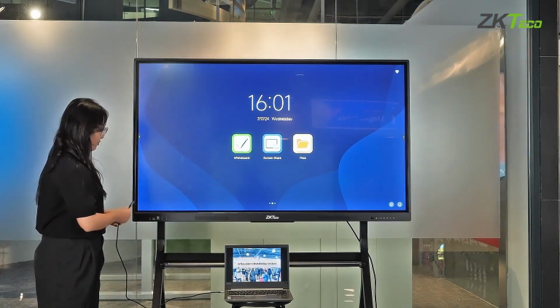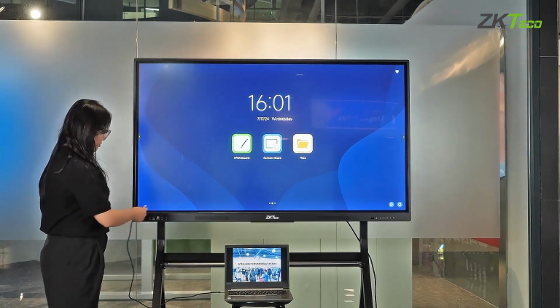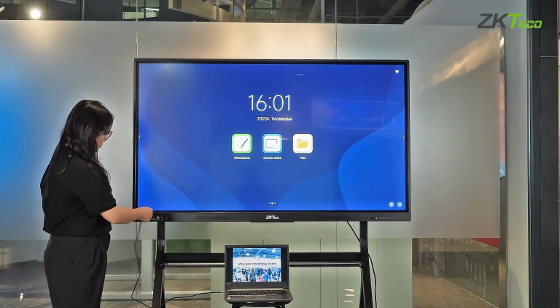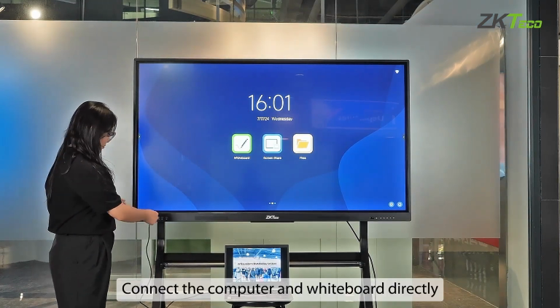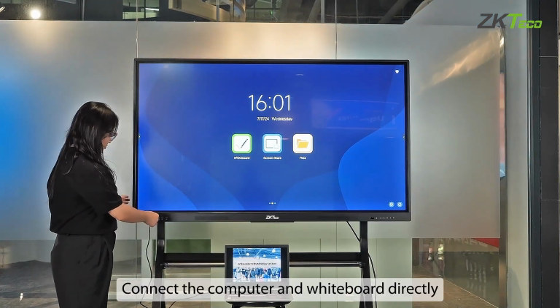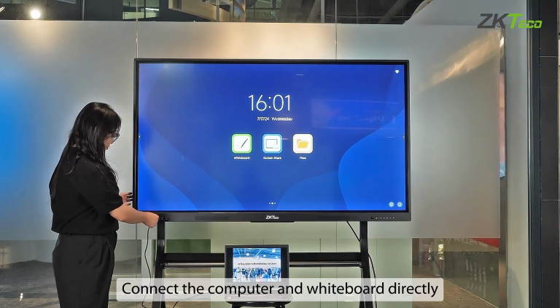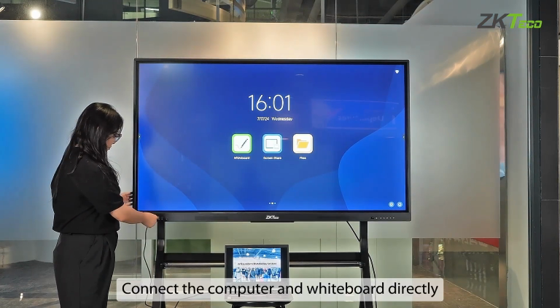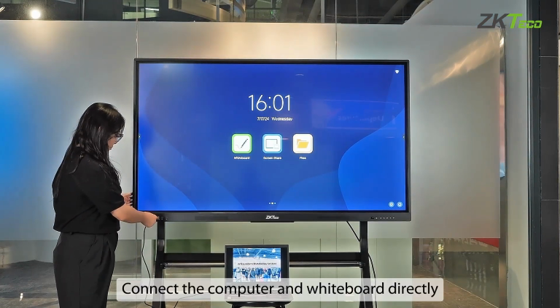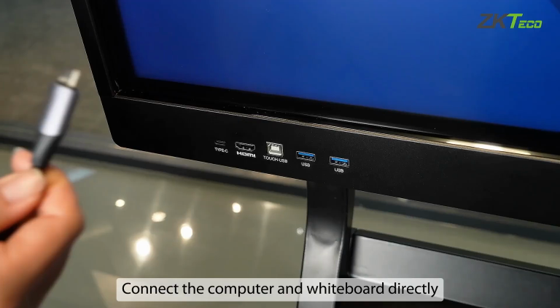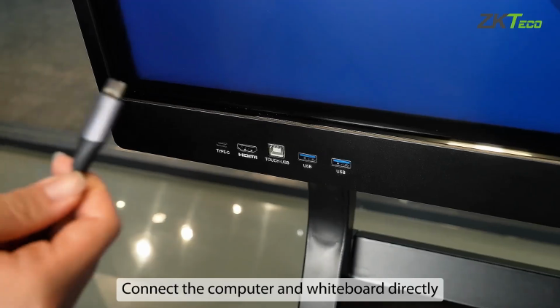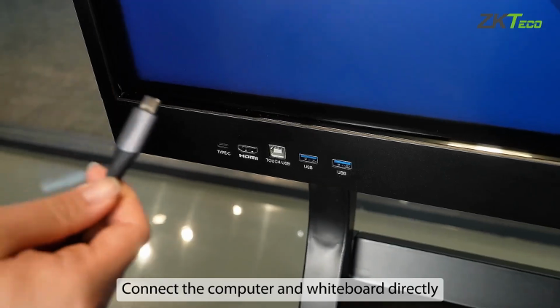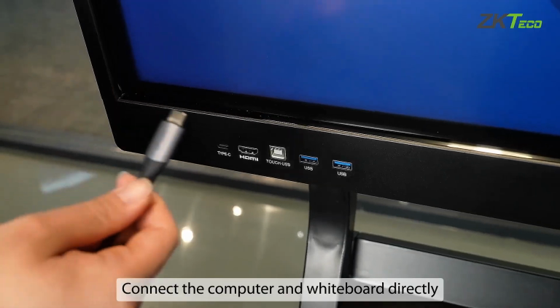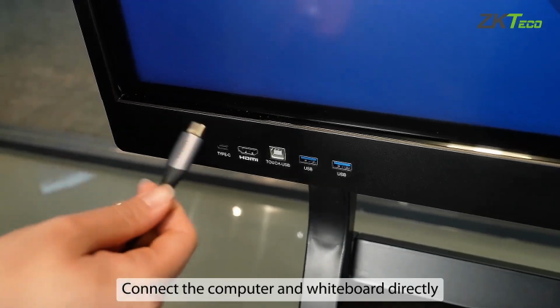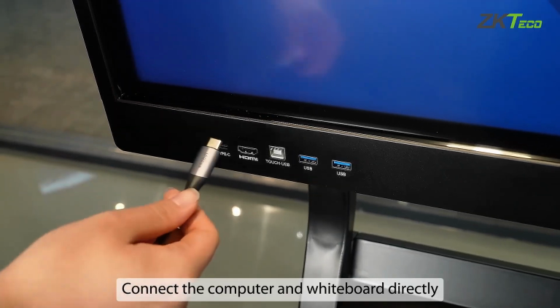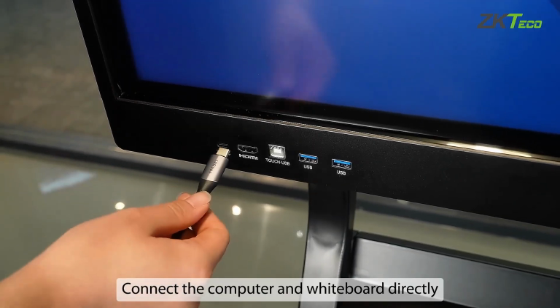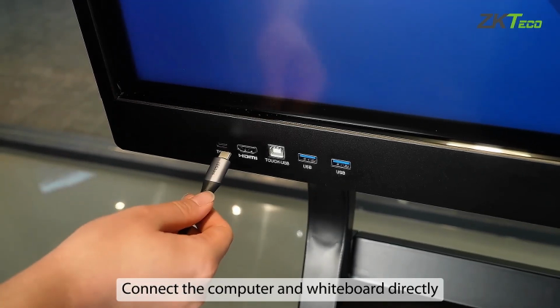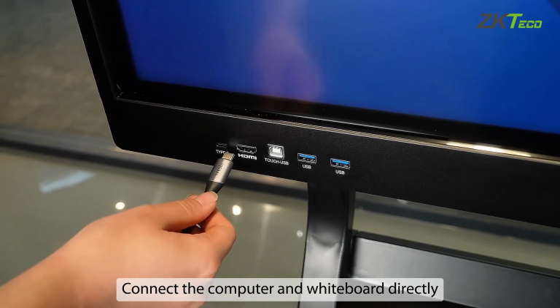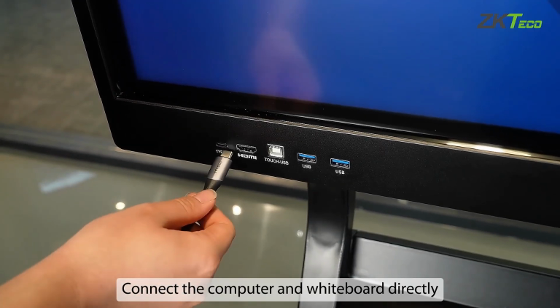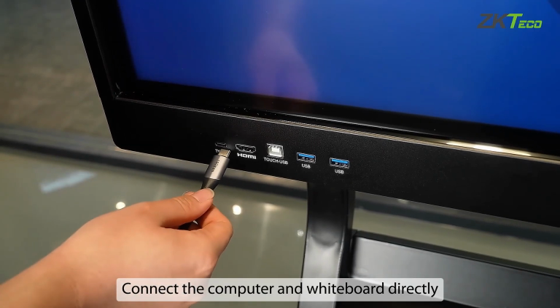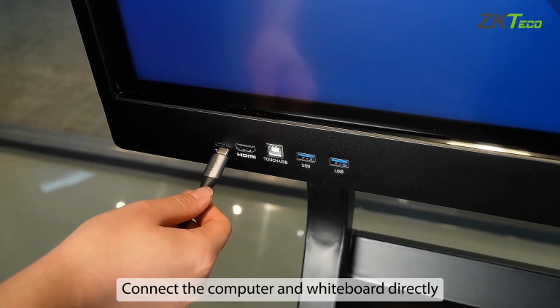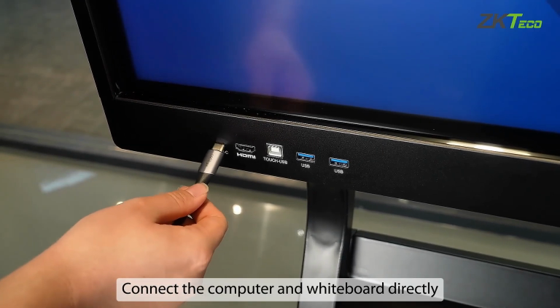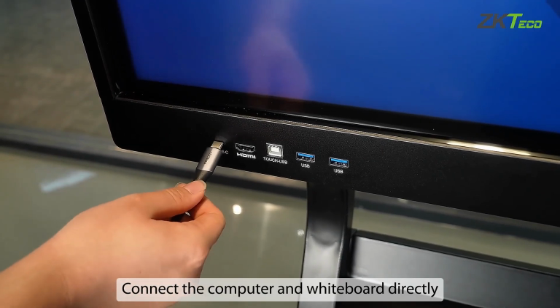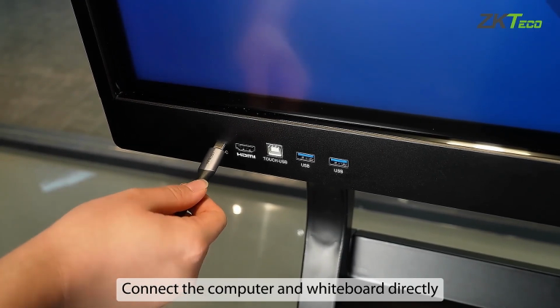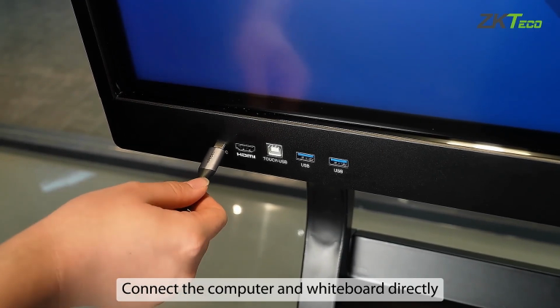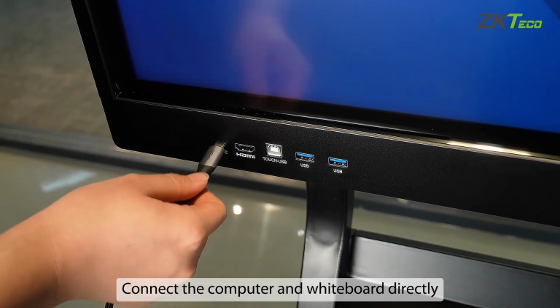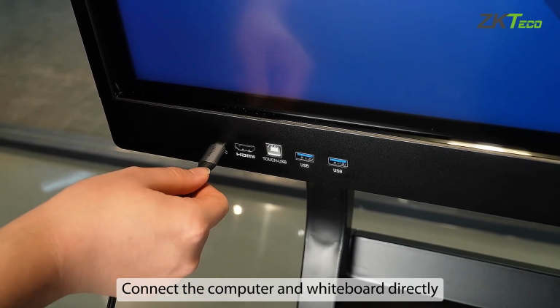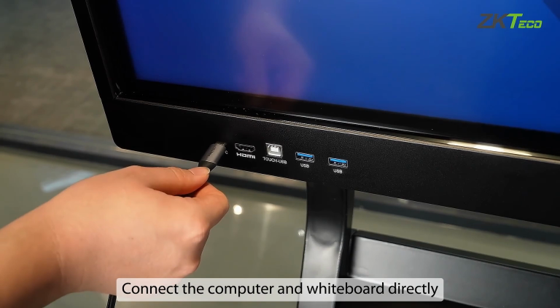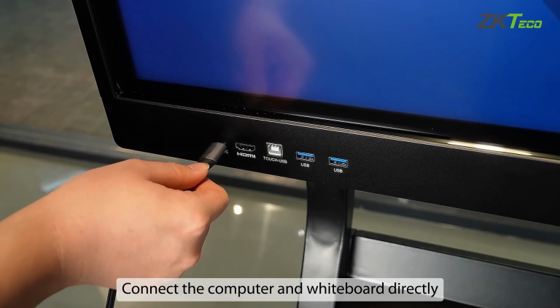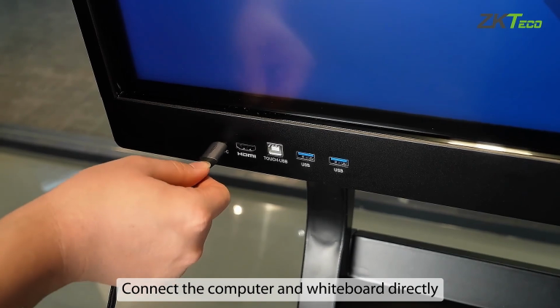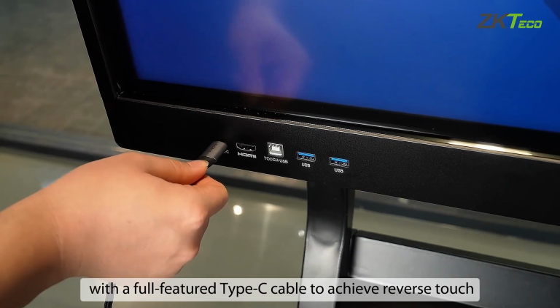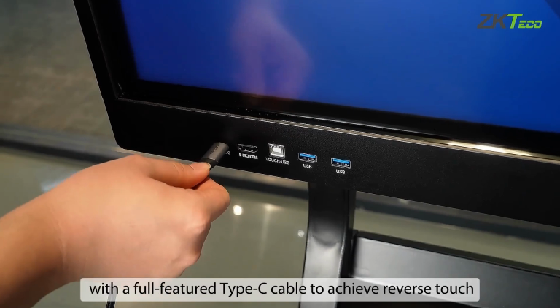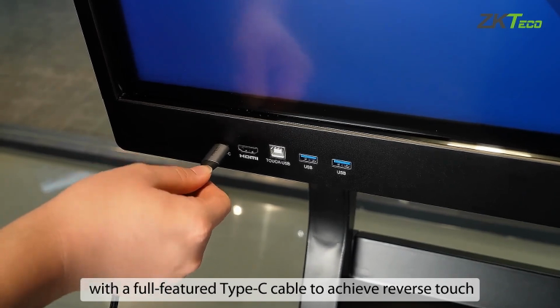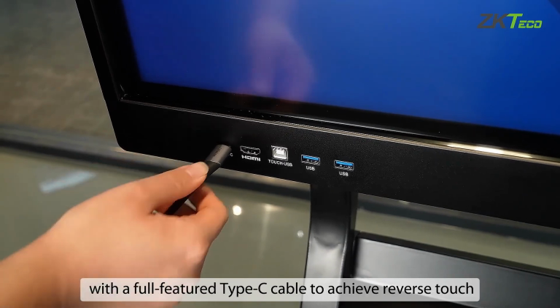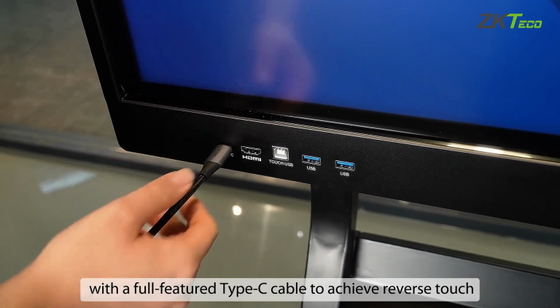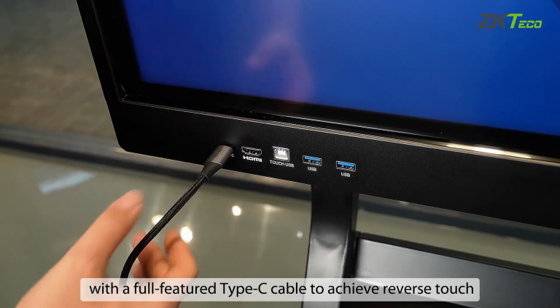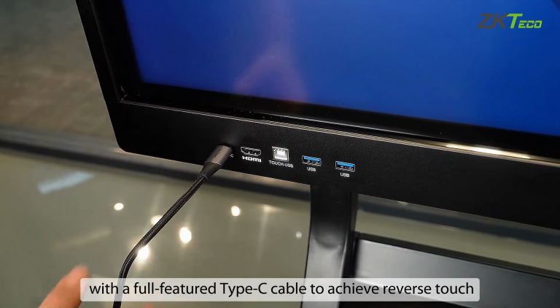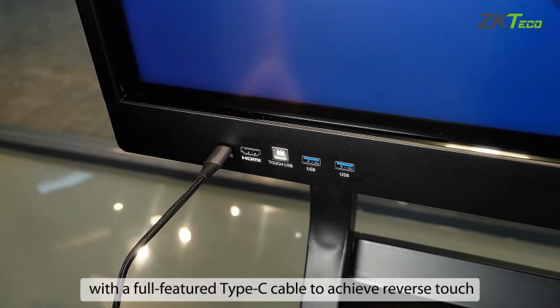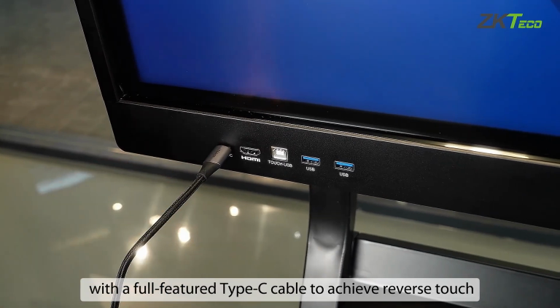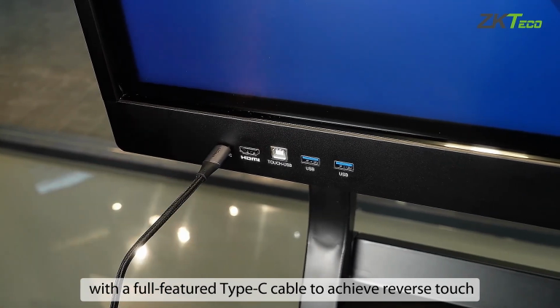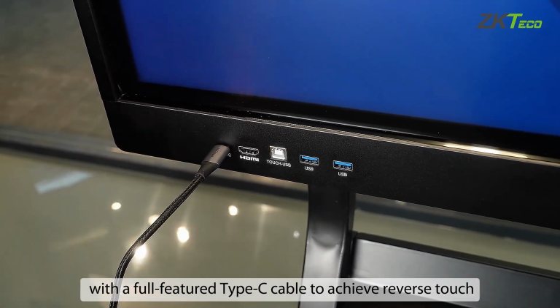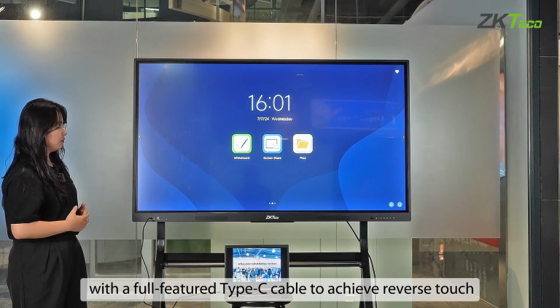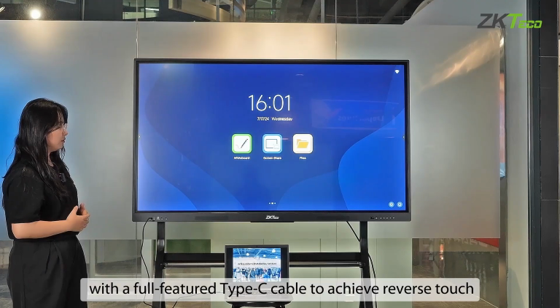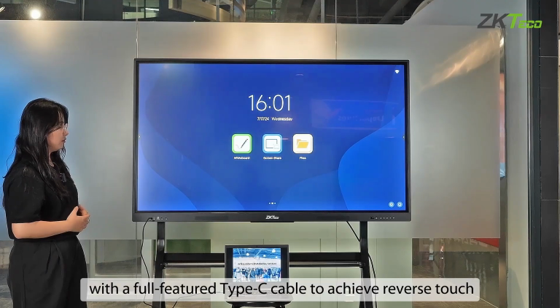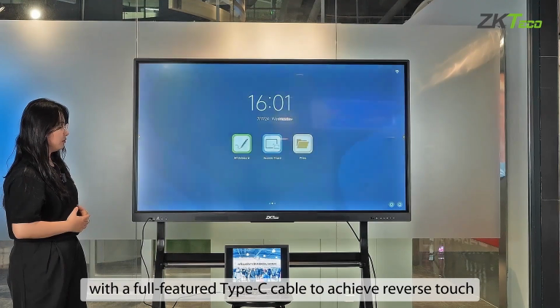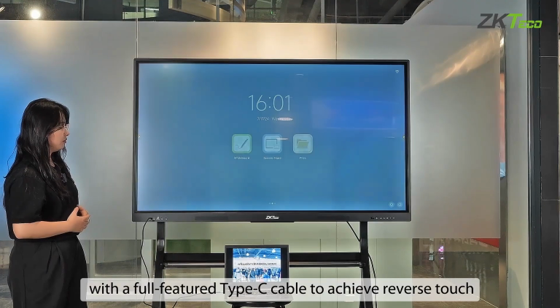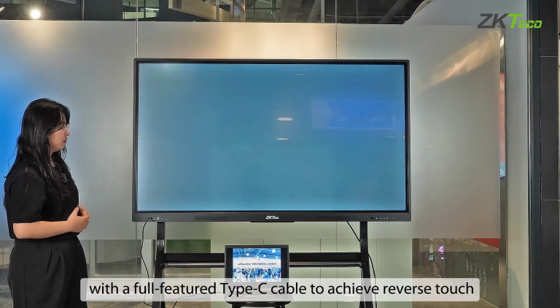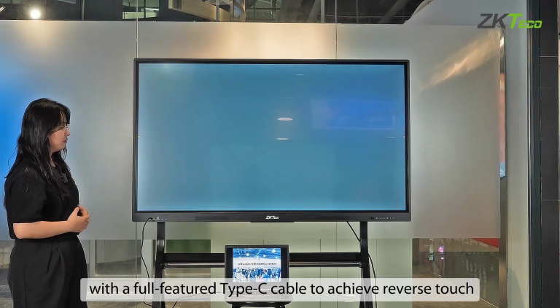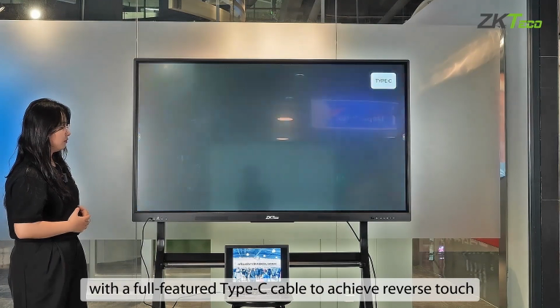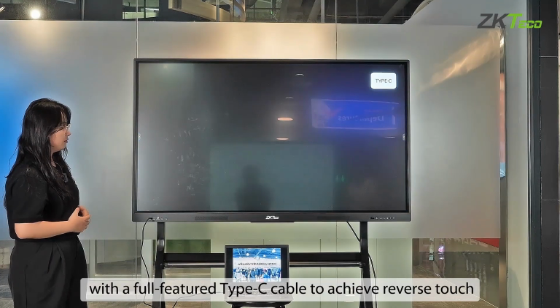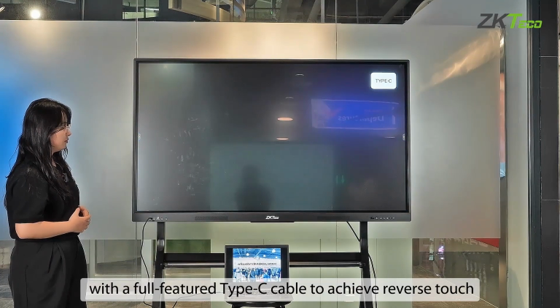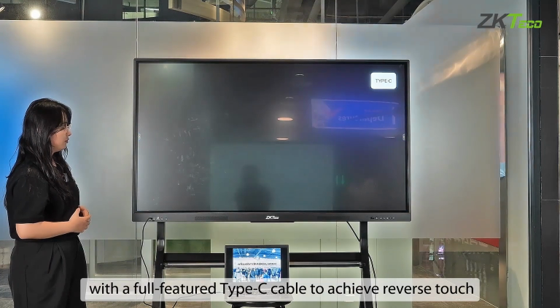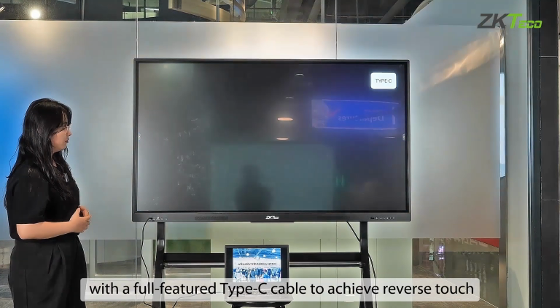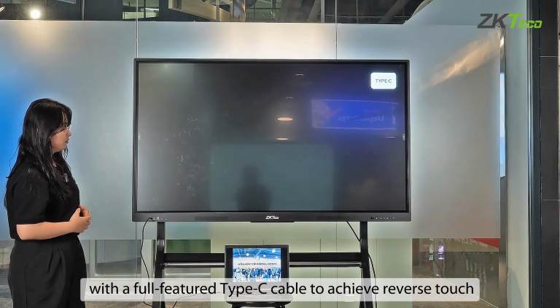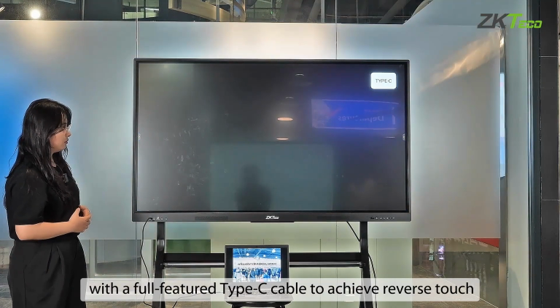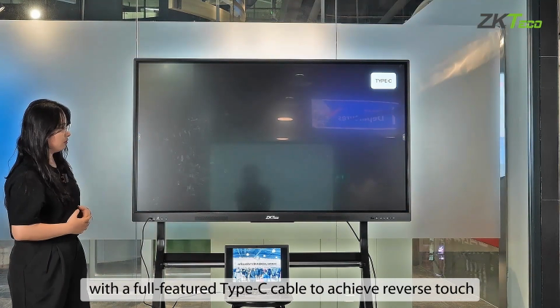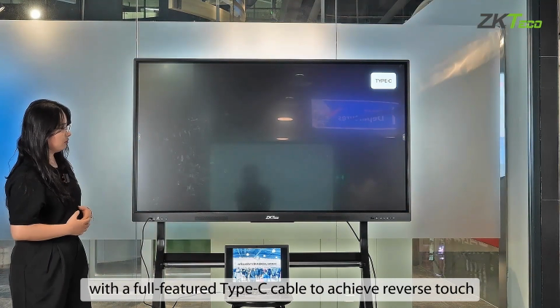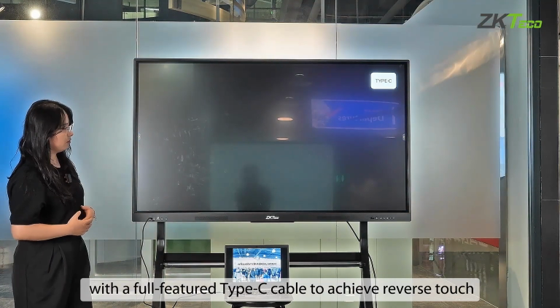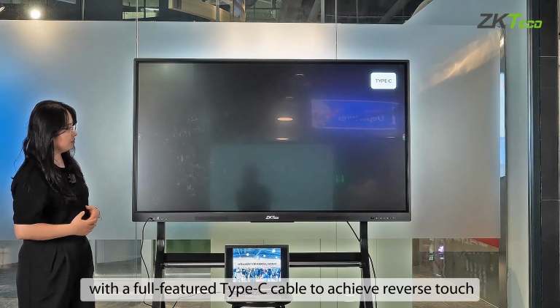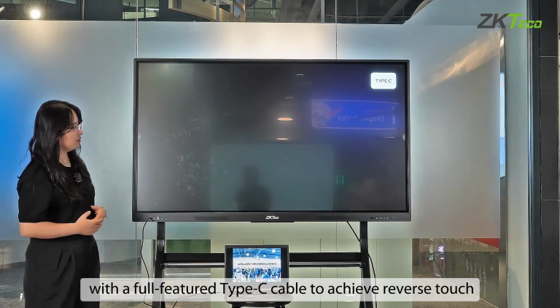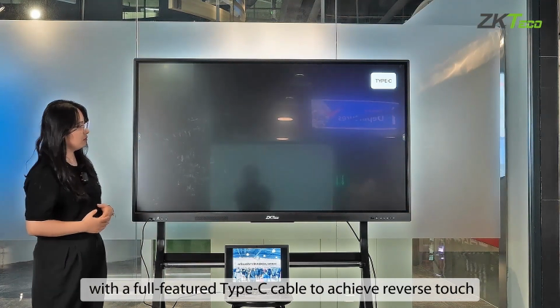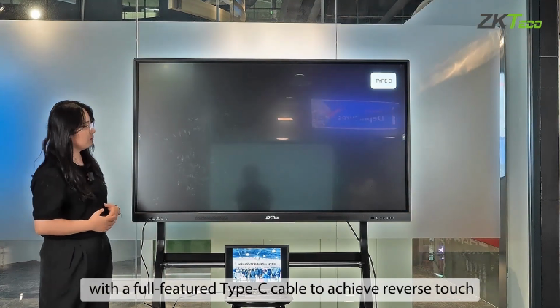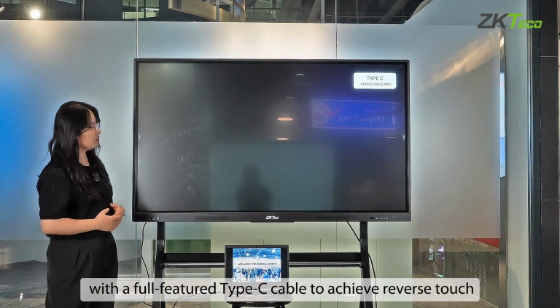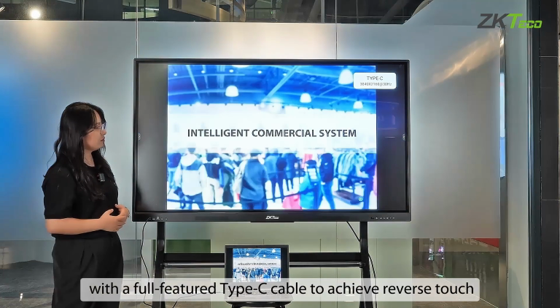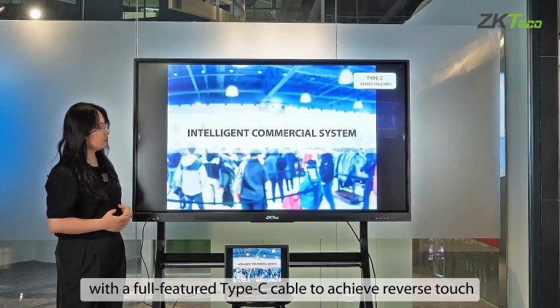Alternatively, connect the computer and the whiteboard directly with a full-featured Type-C cable to achieve reverse touch.